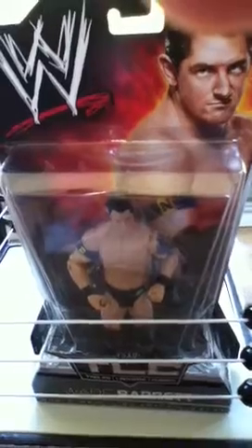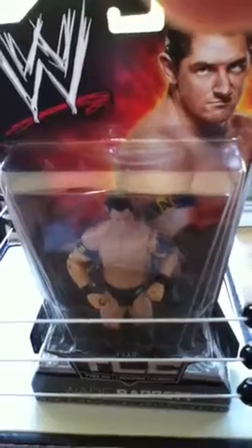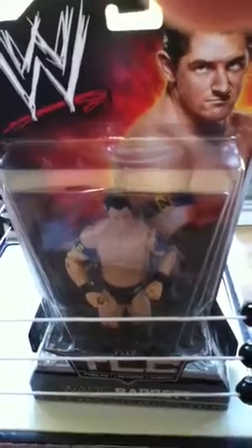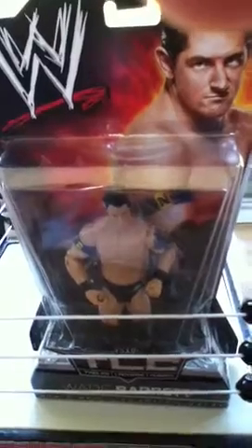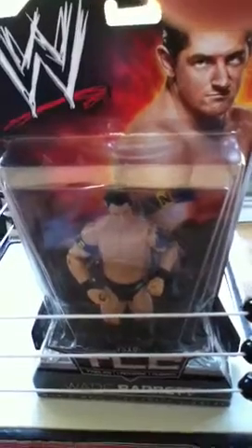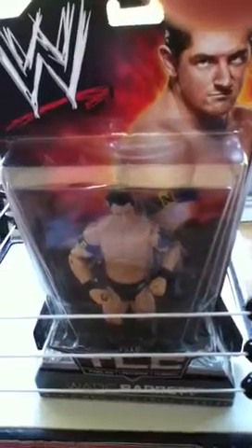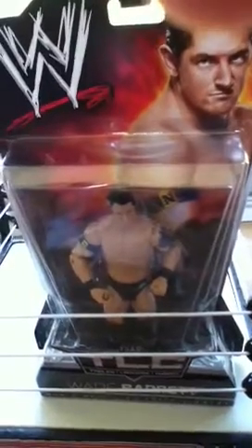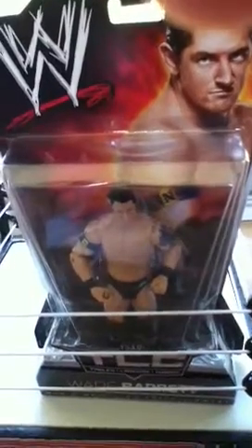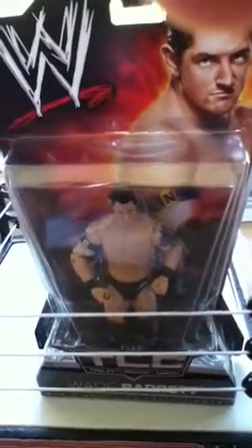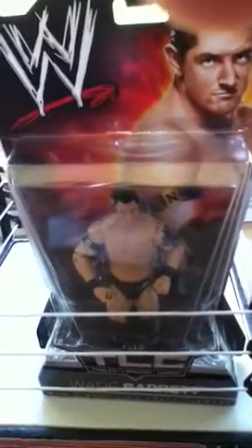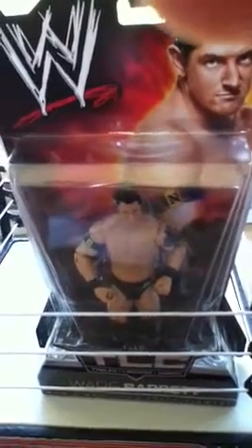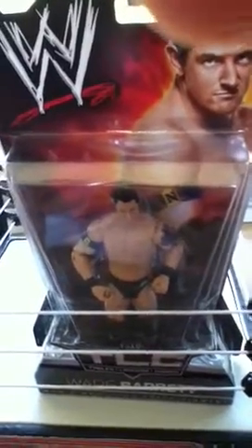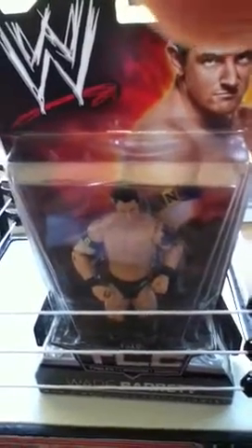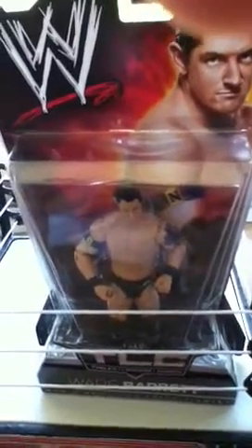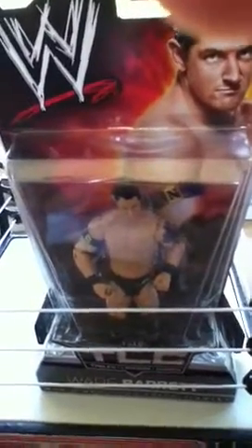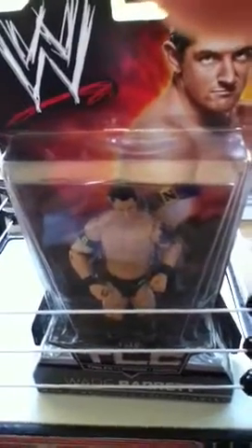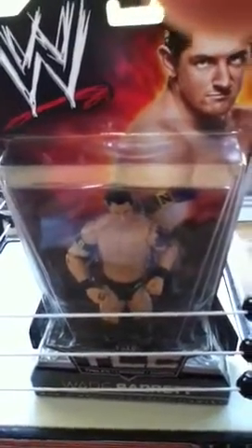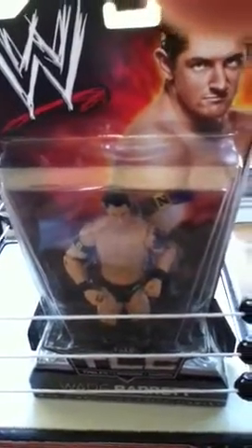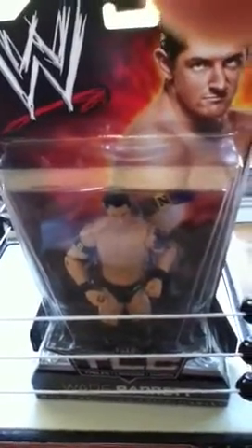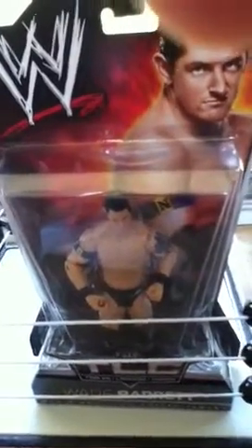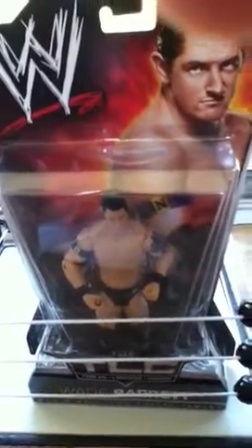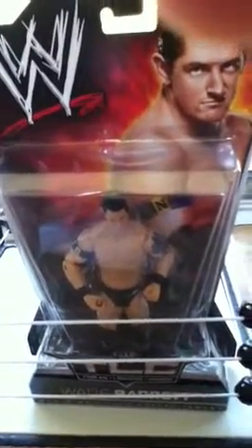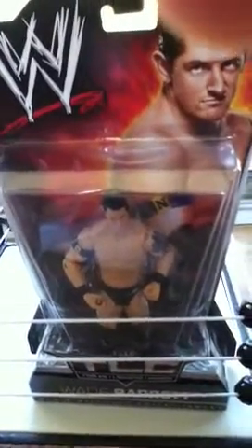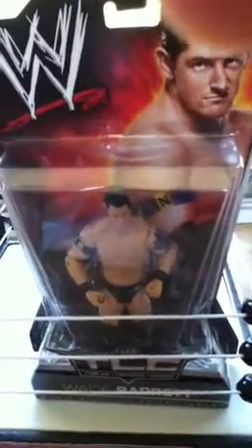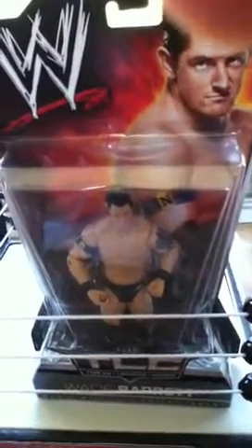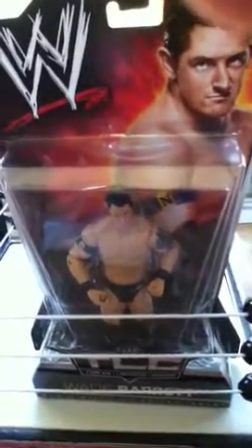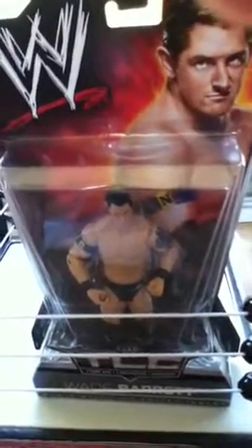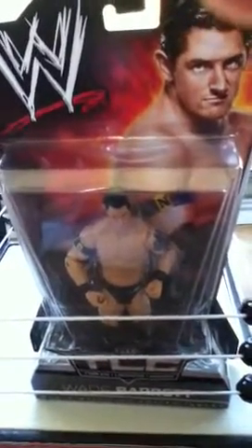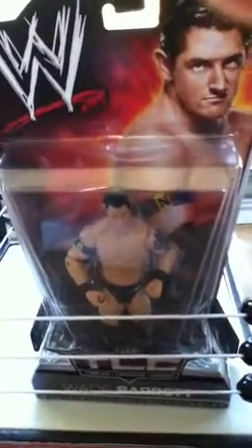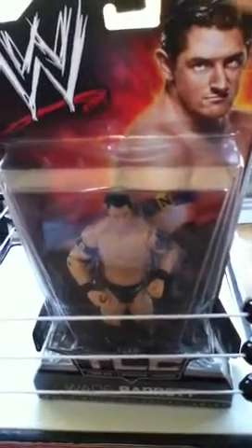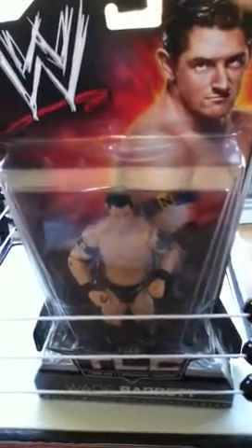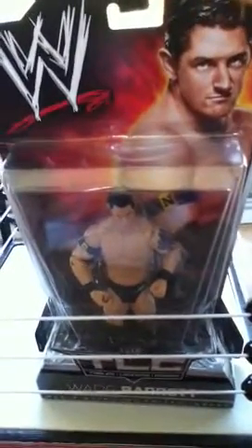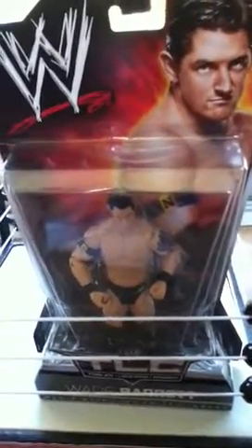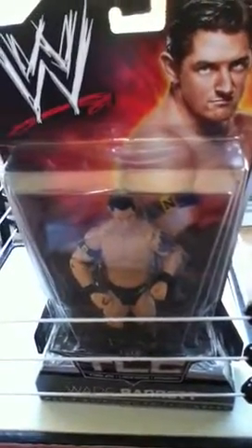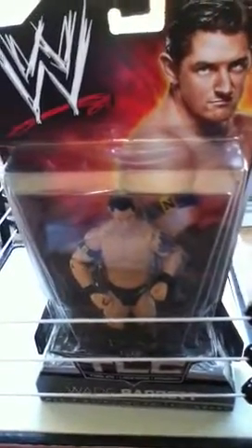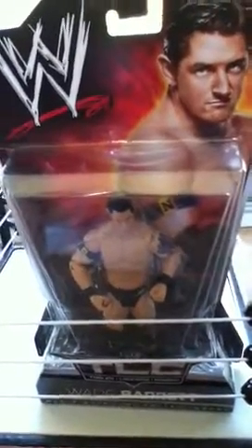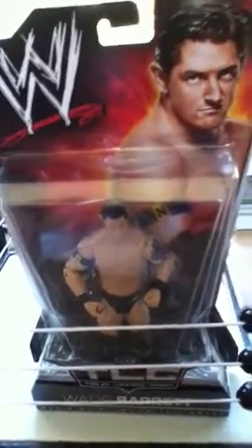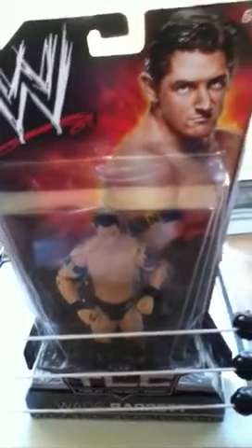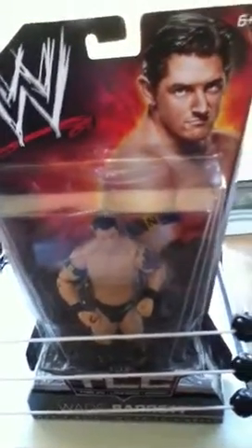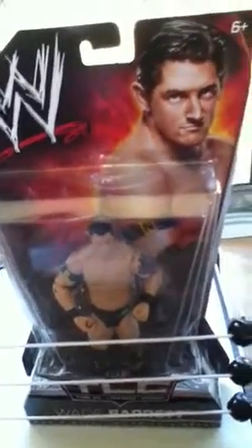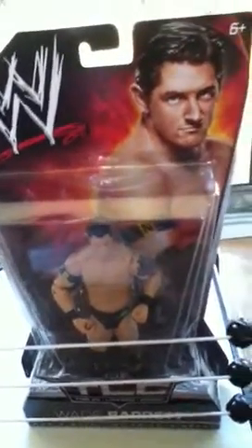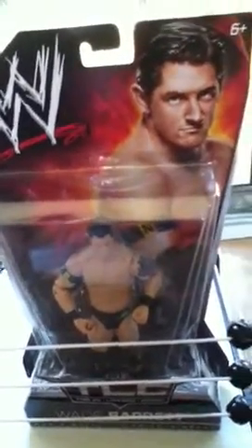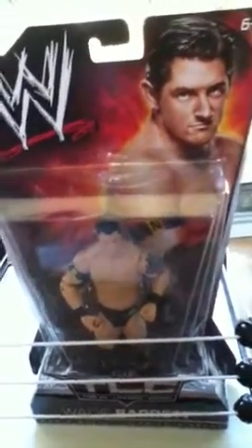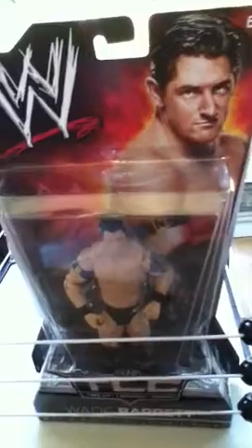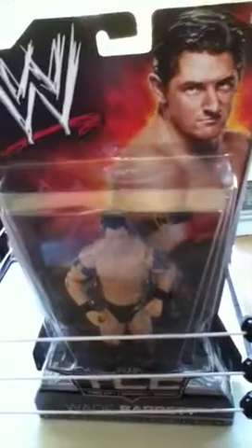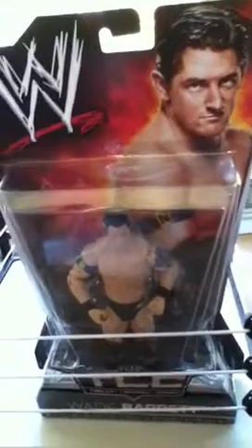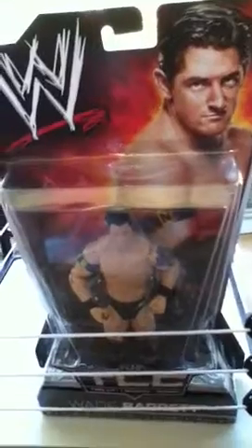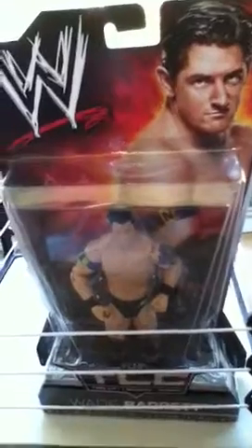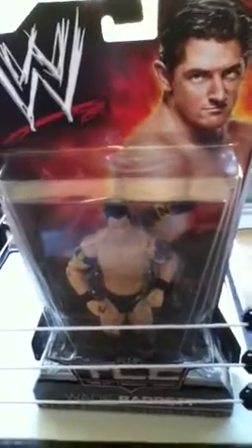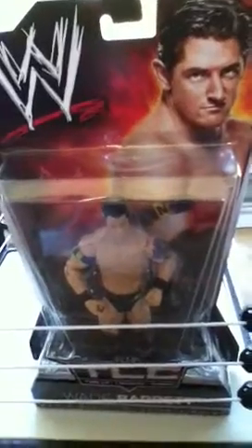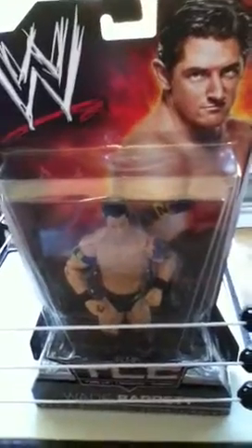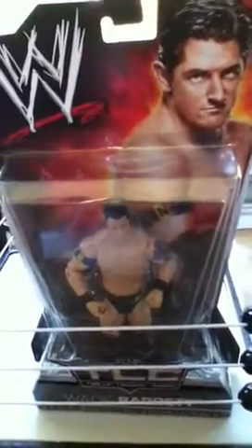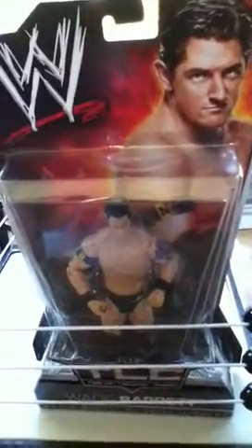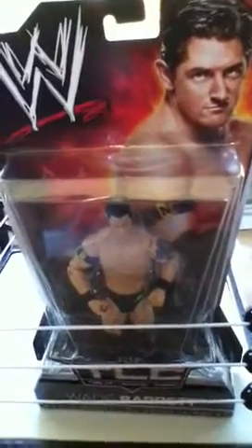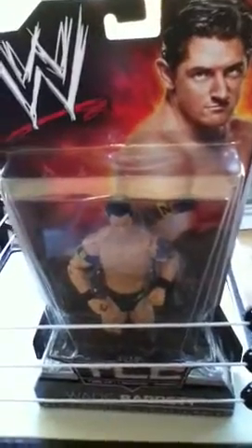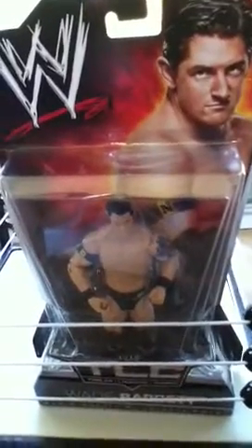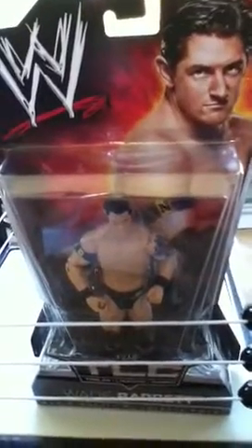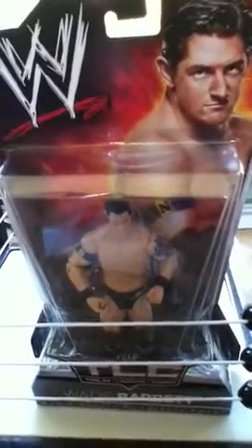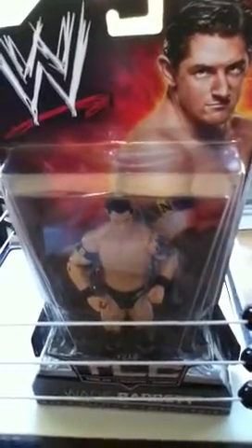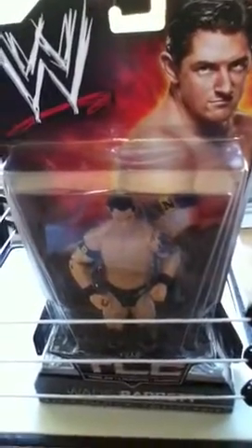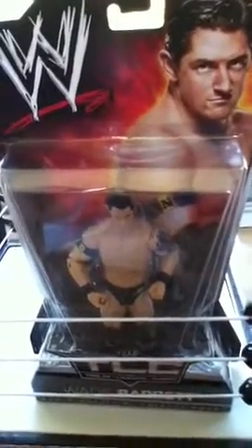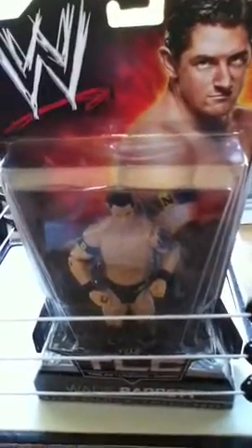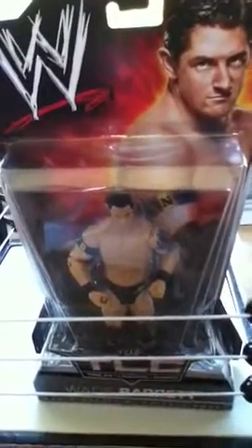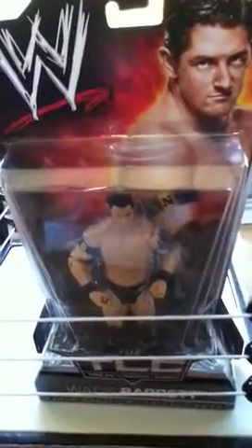Hi, this is Nick, and this is a wrestling video. I'm going to be talking about the Wade Barrett action figure.